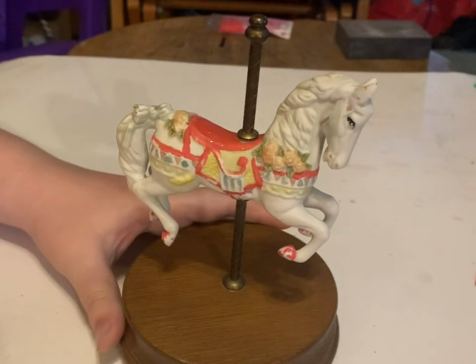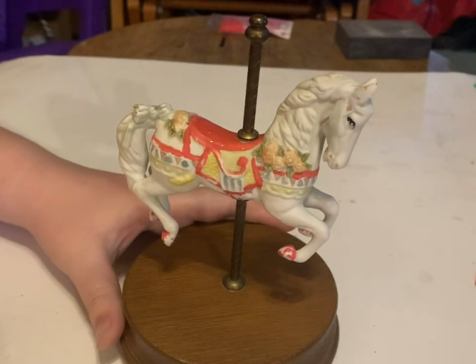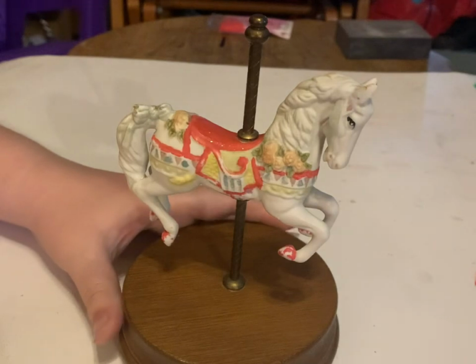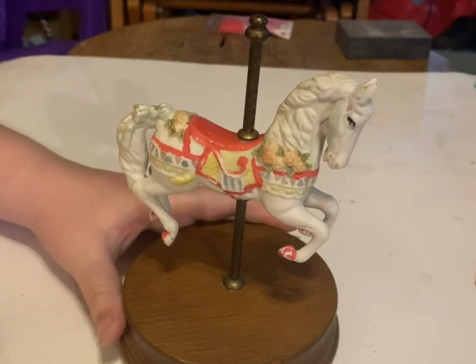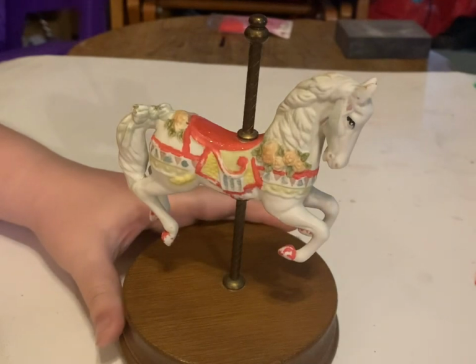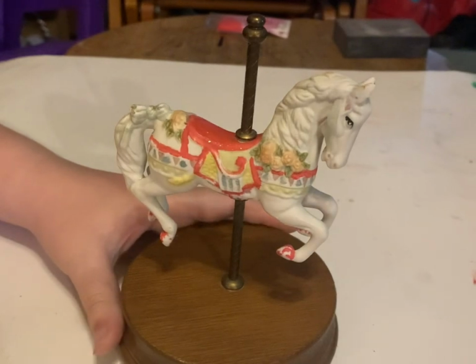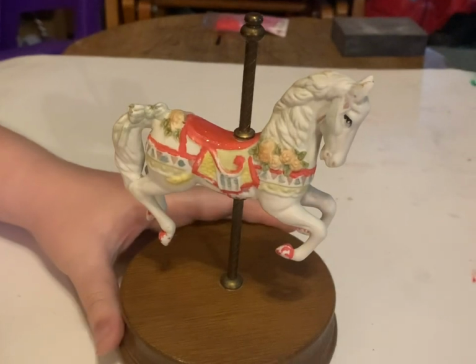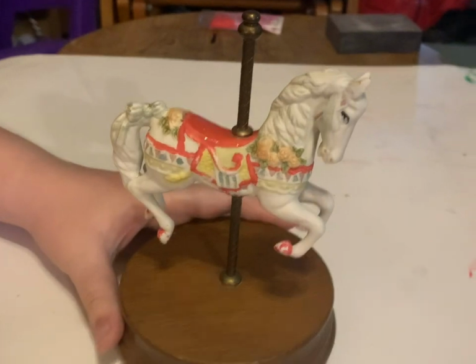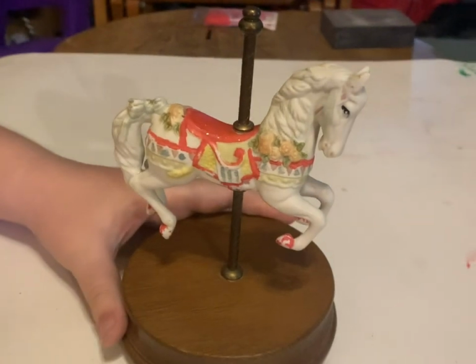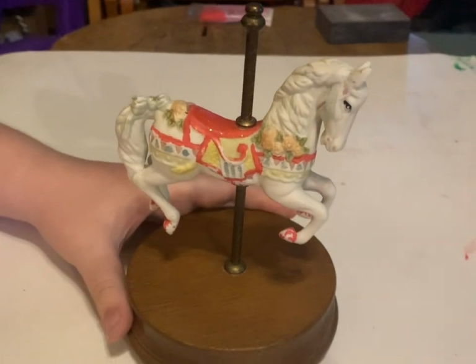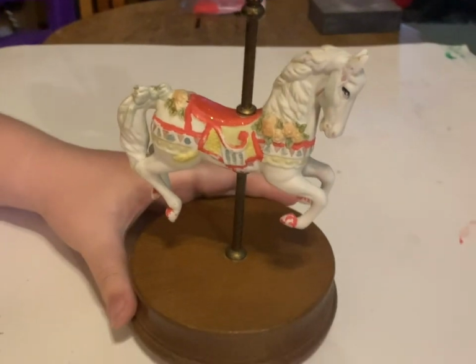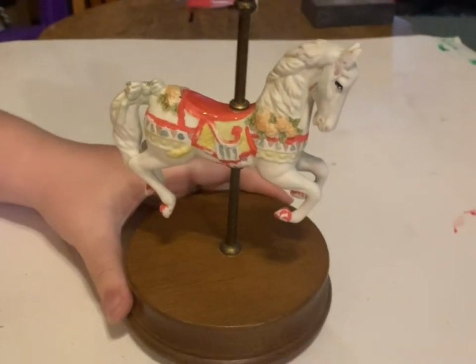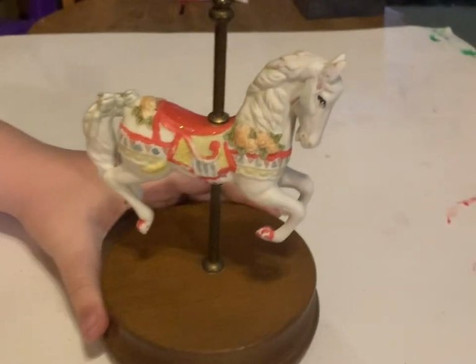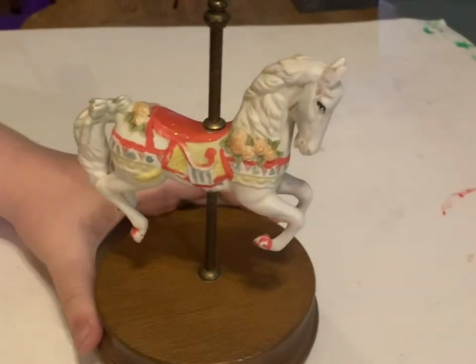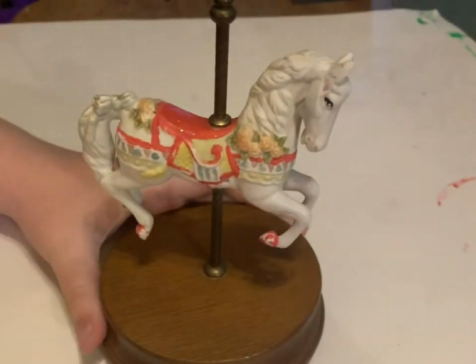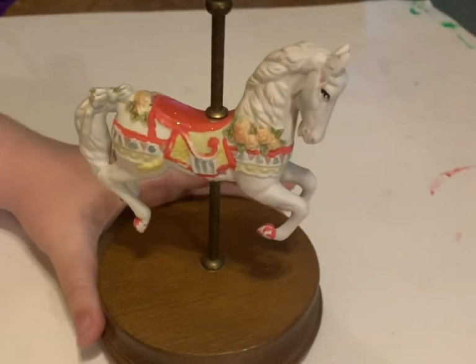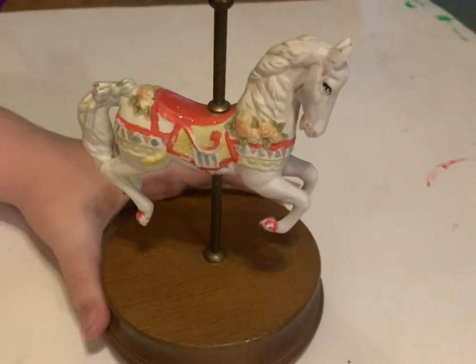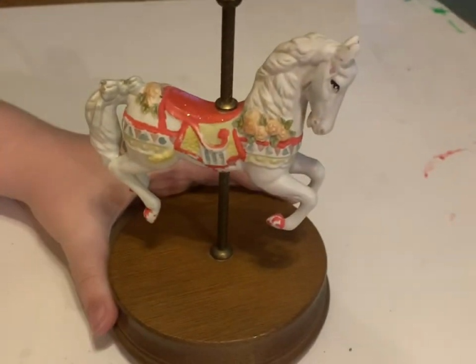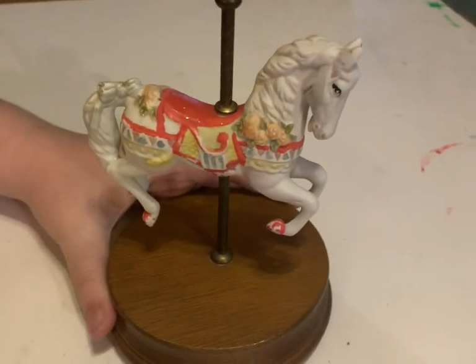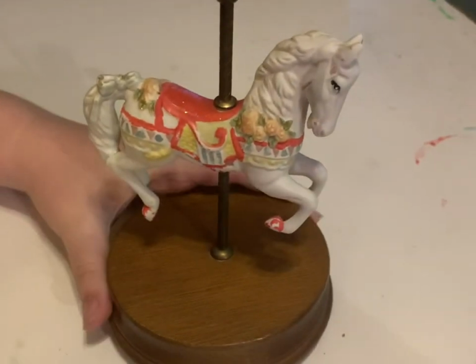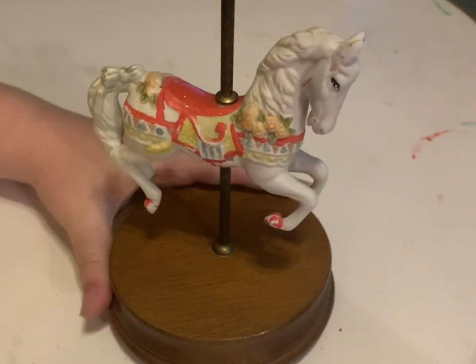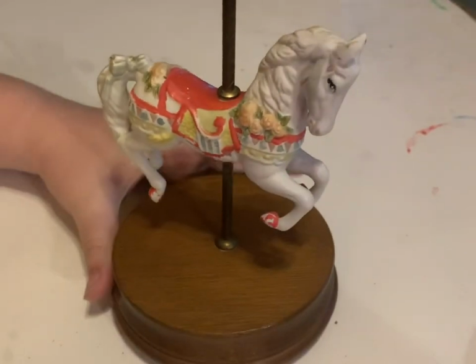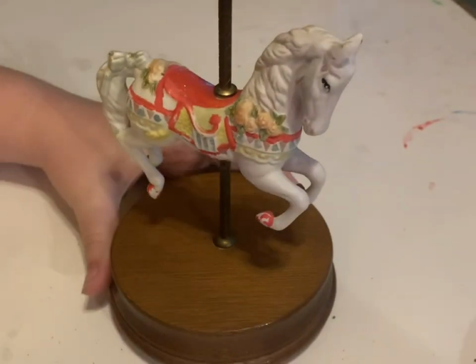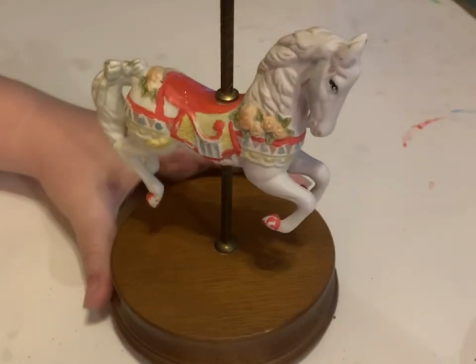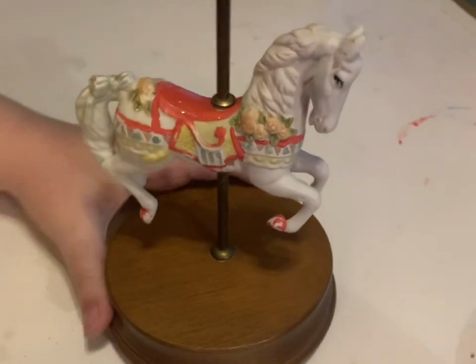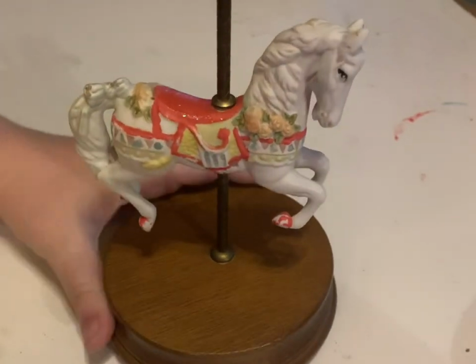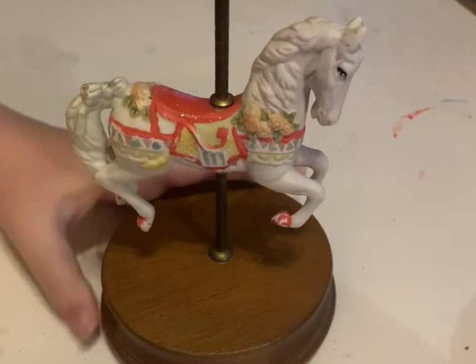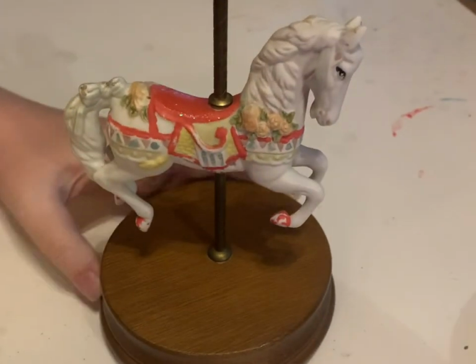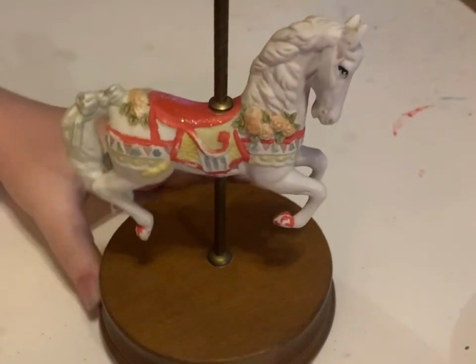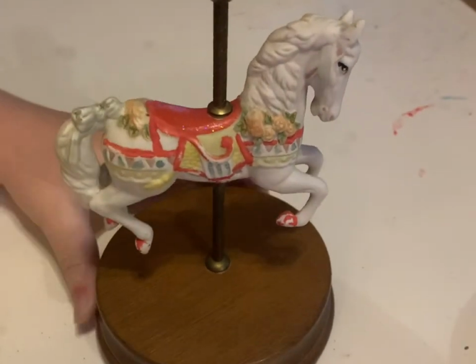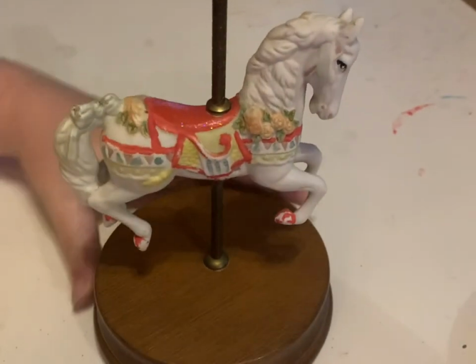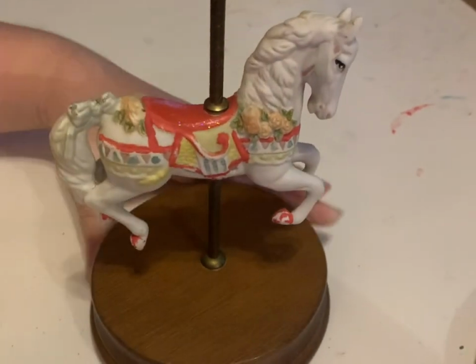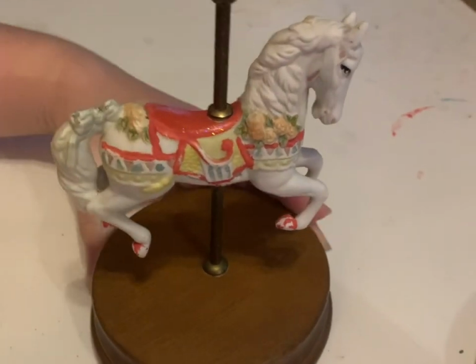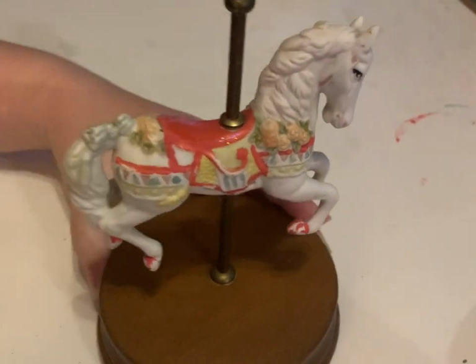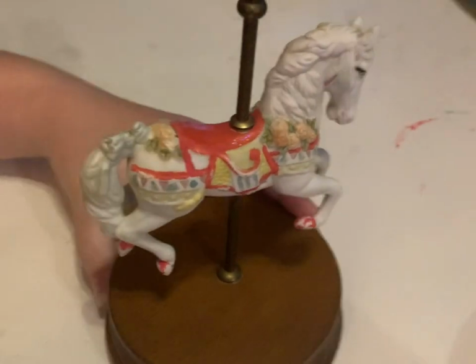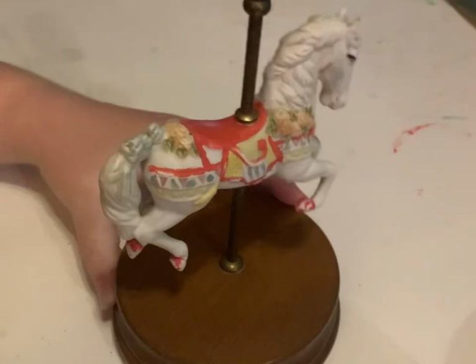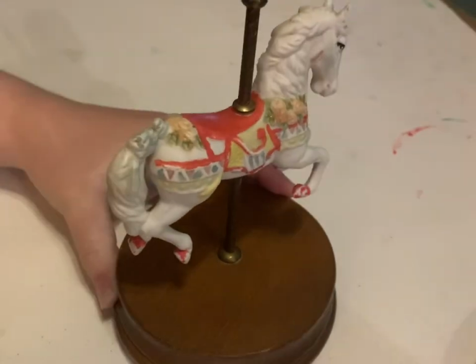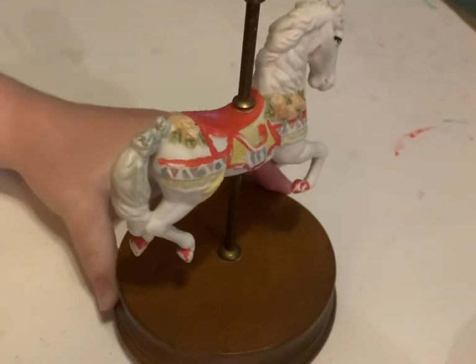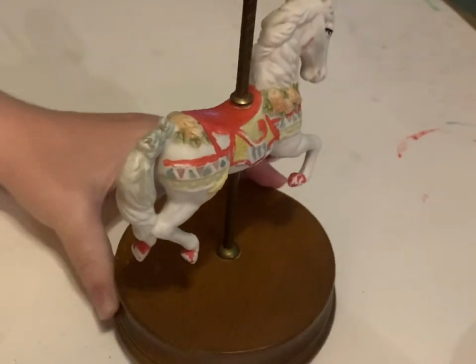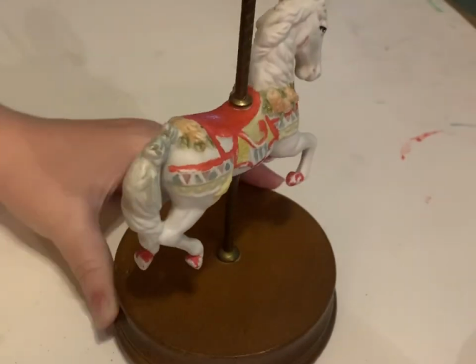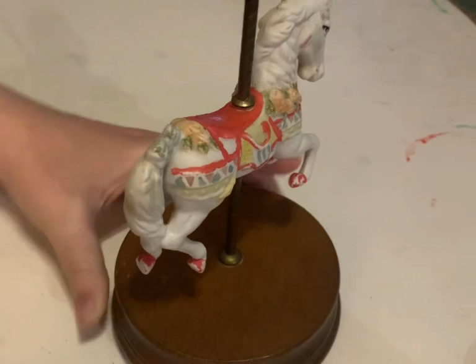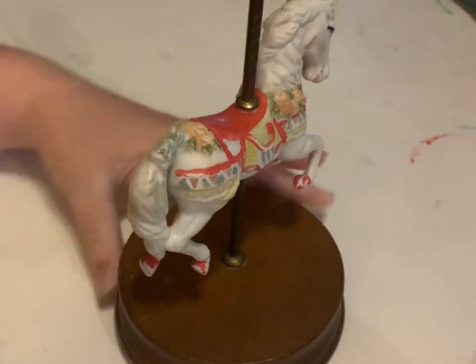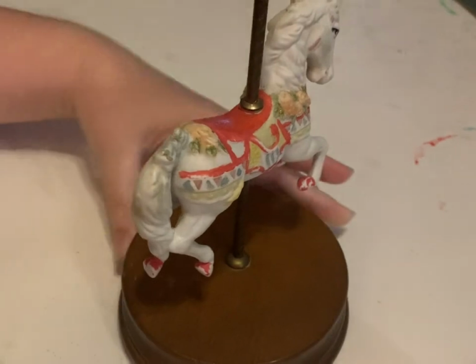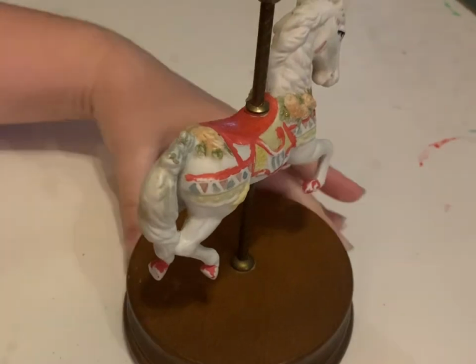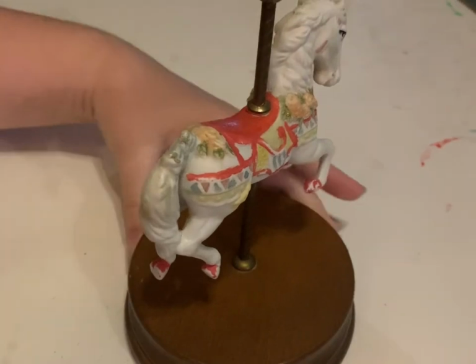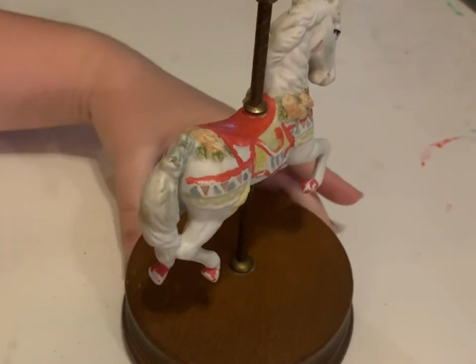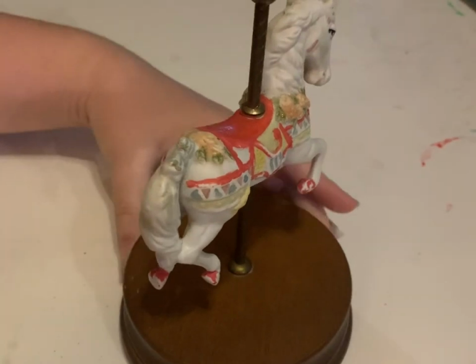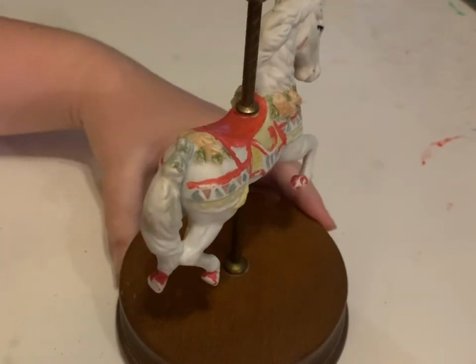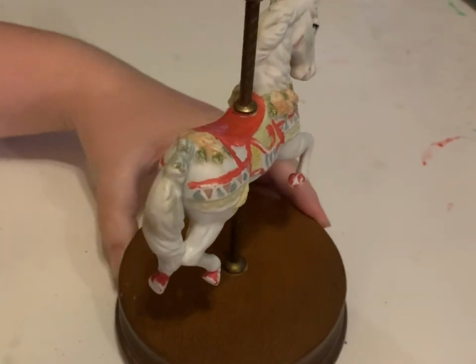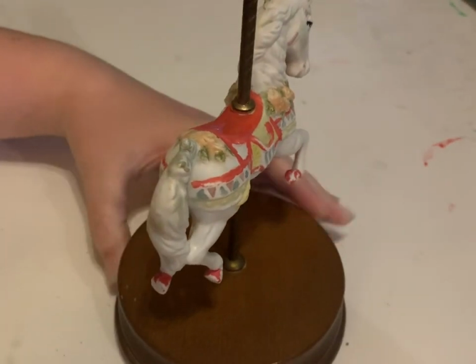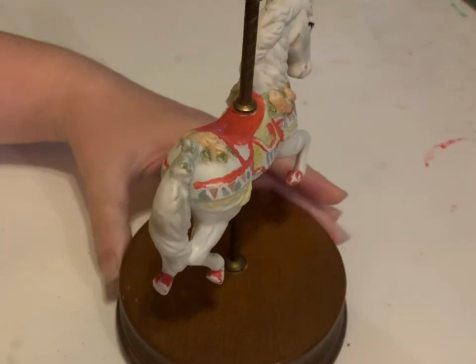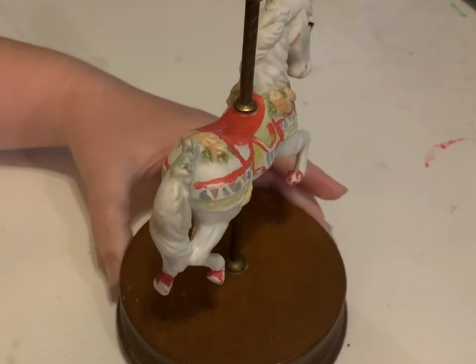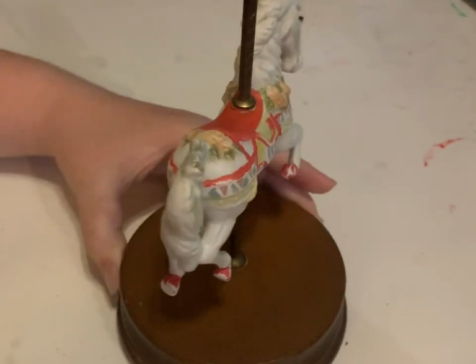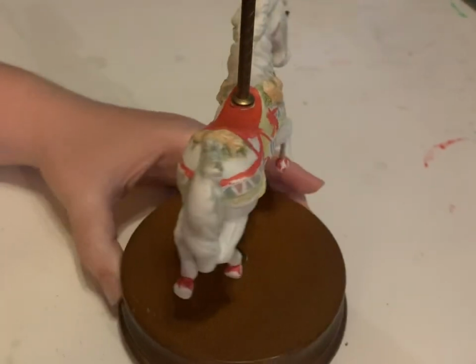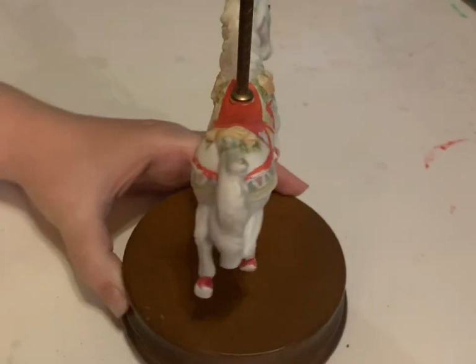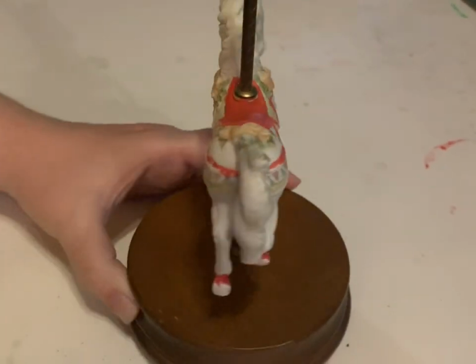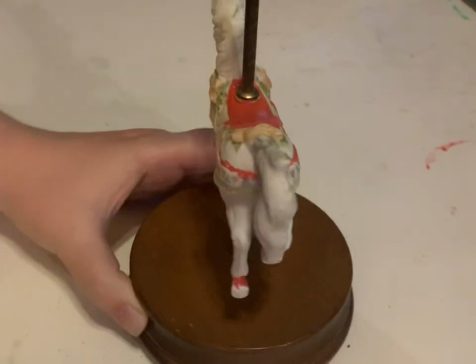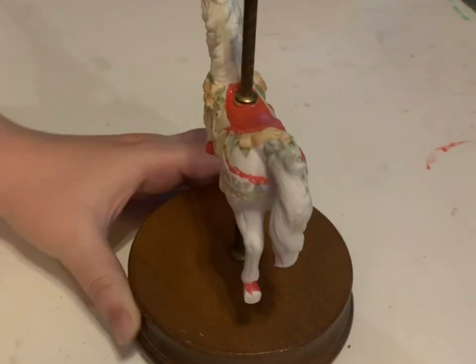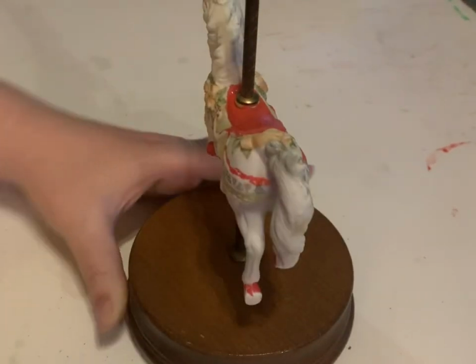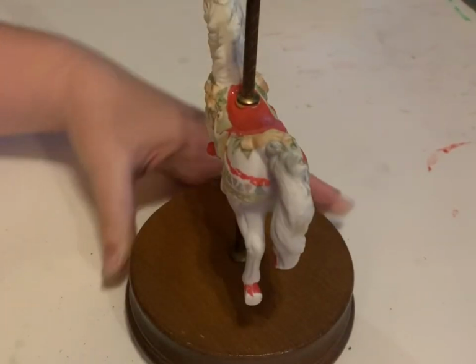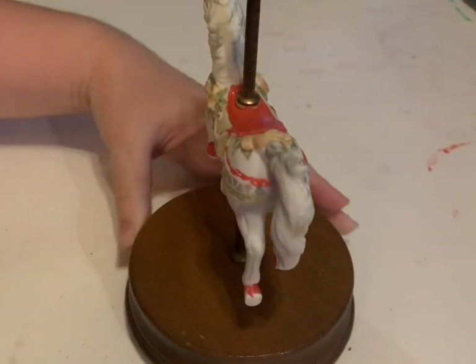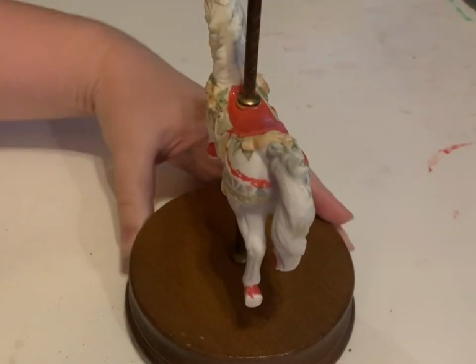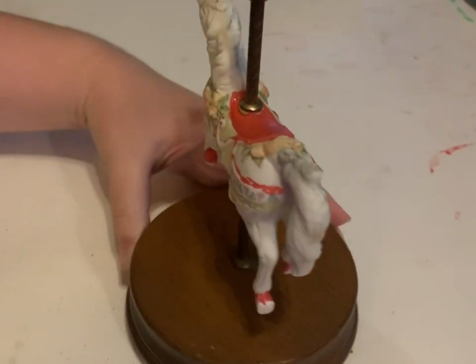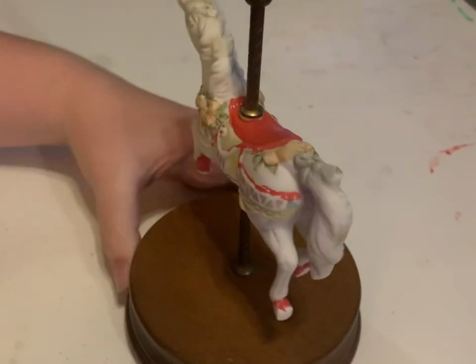Welcome to my art channel foxes. In this video I'm going to be doing a thrift store makeover of this little carousel horse that I found.